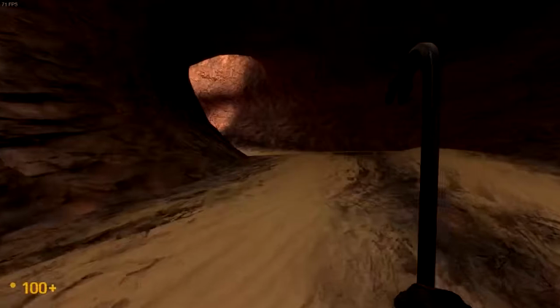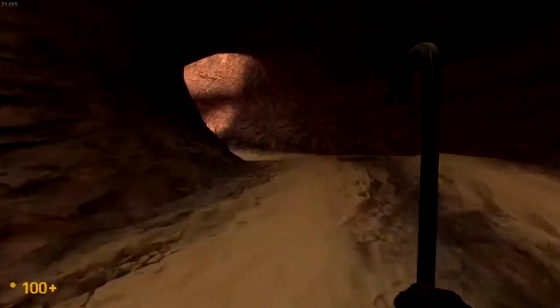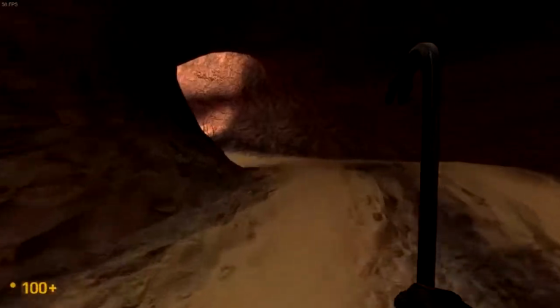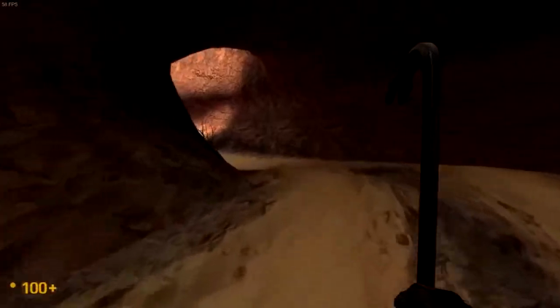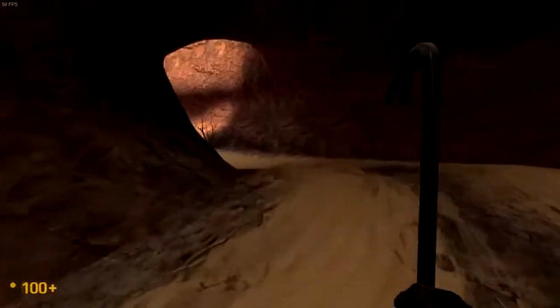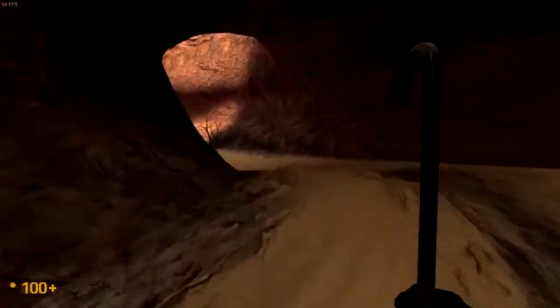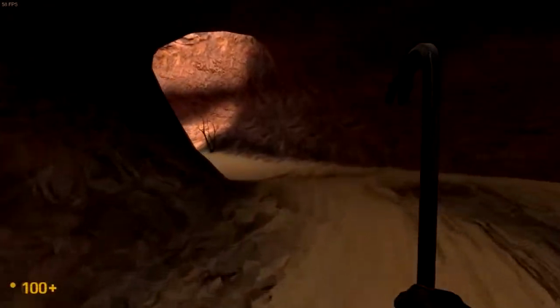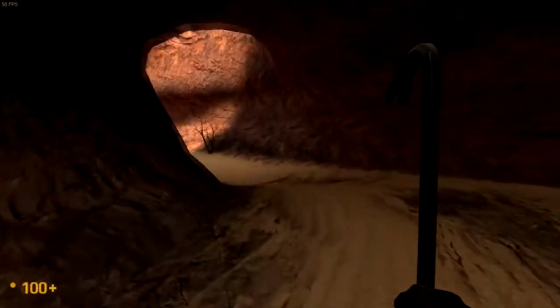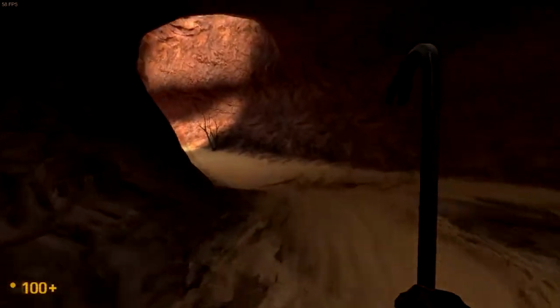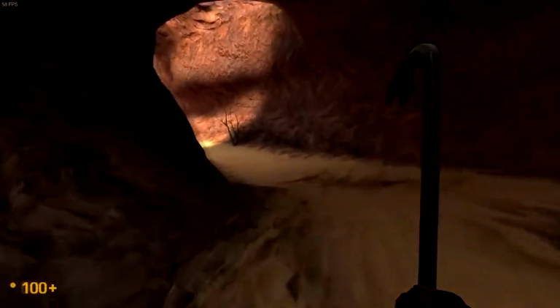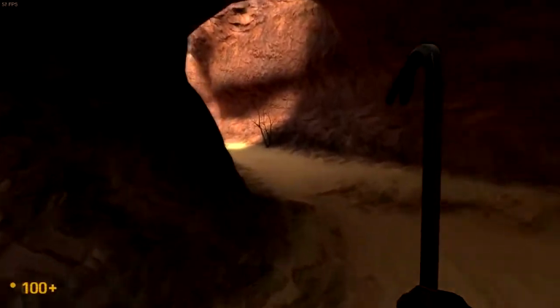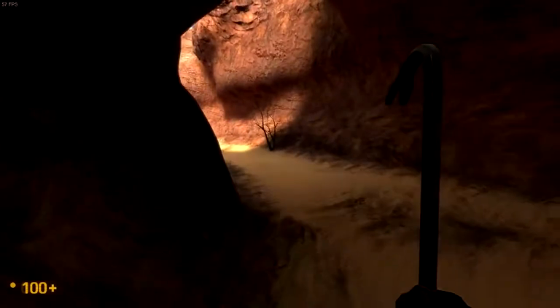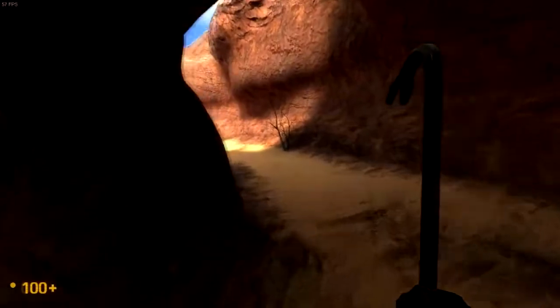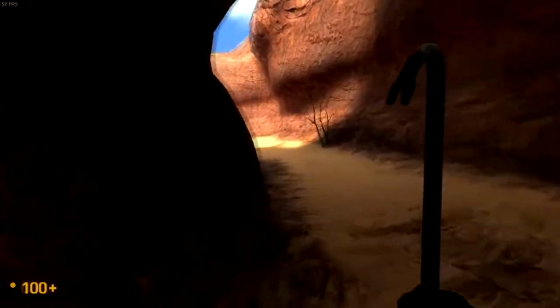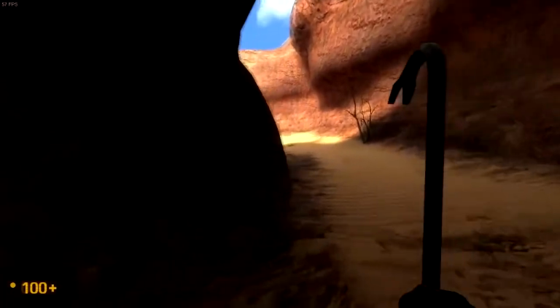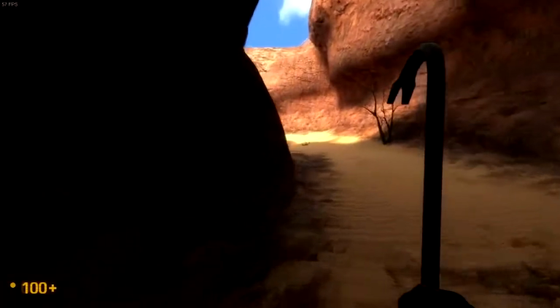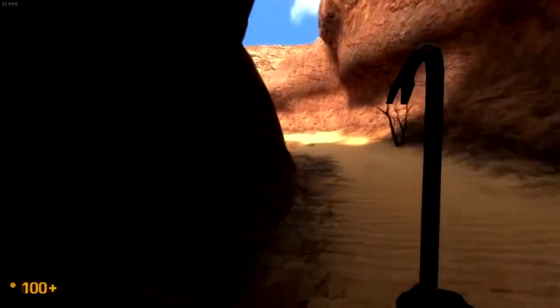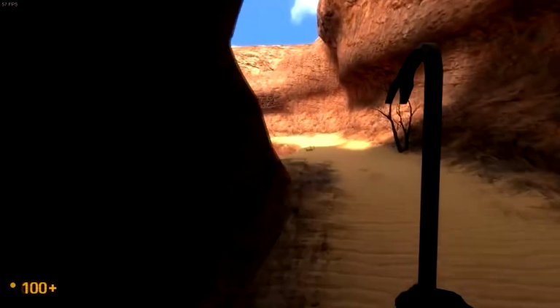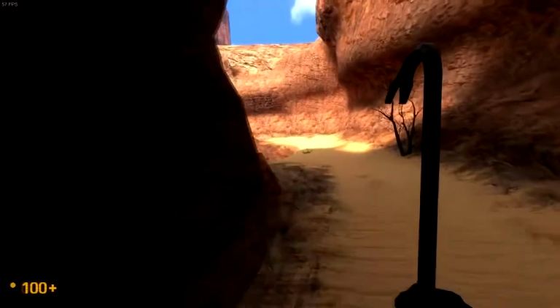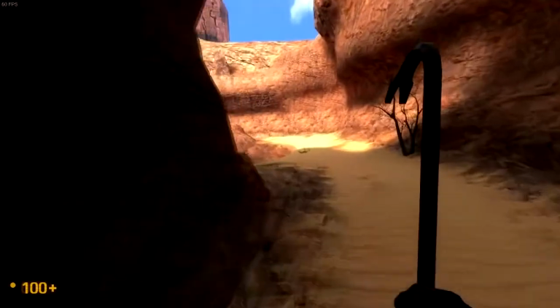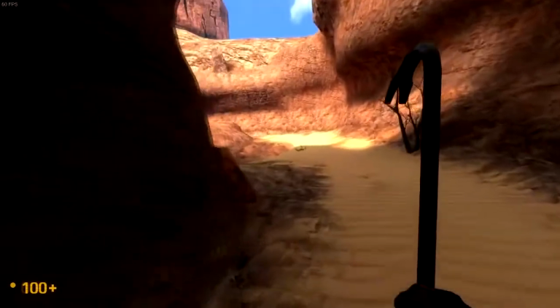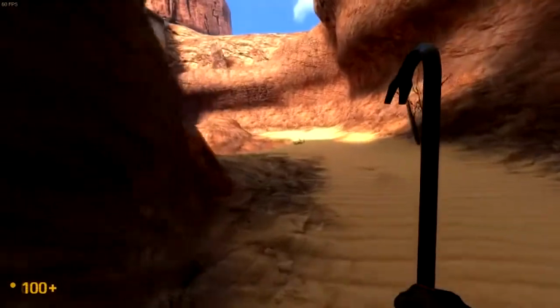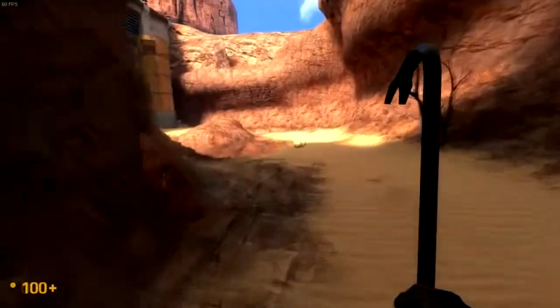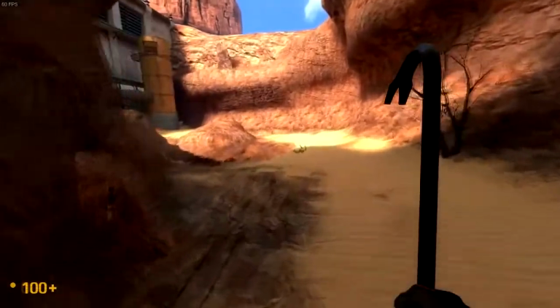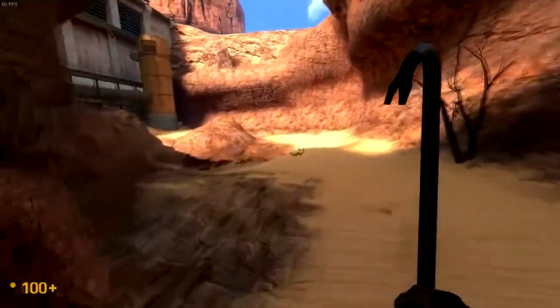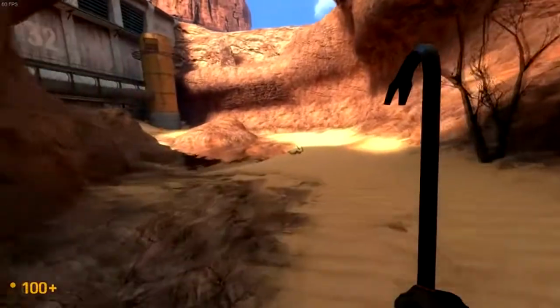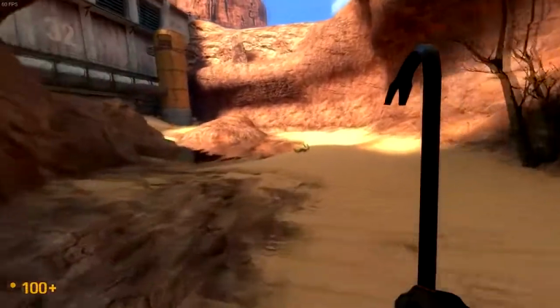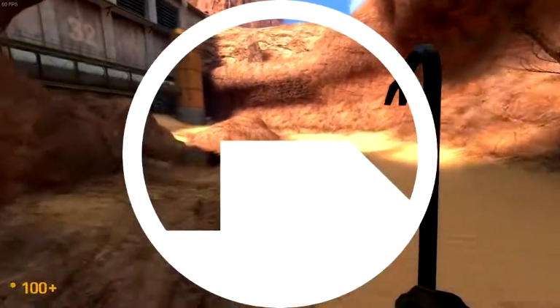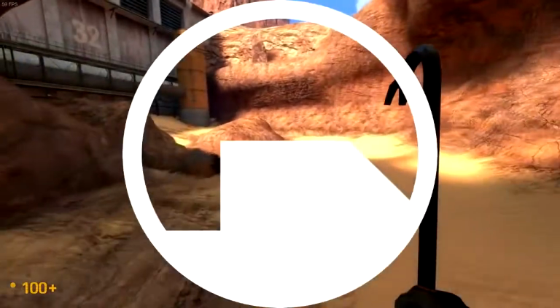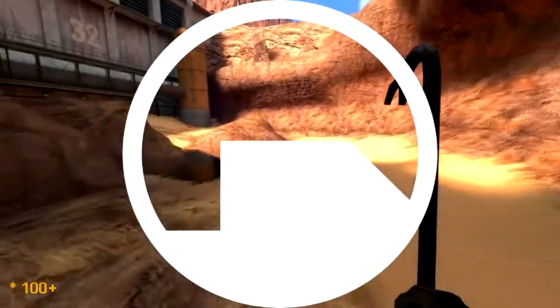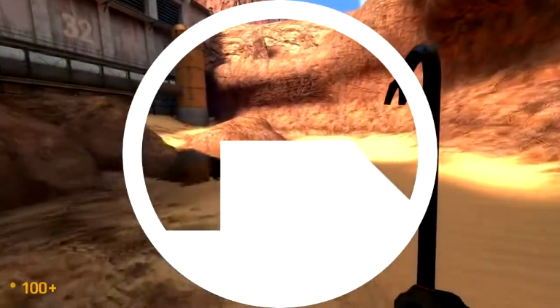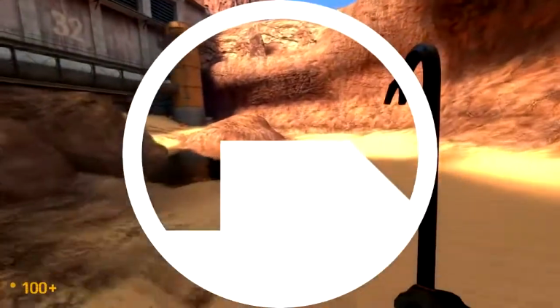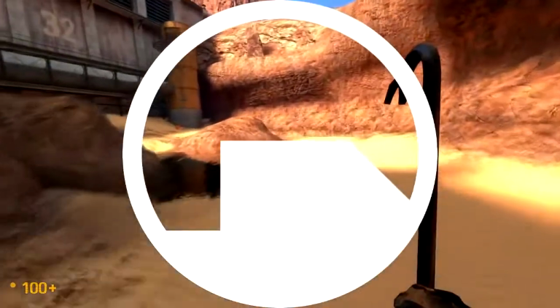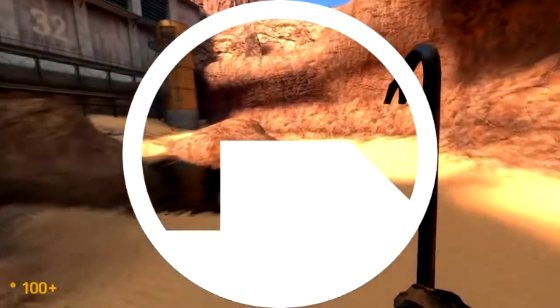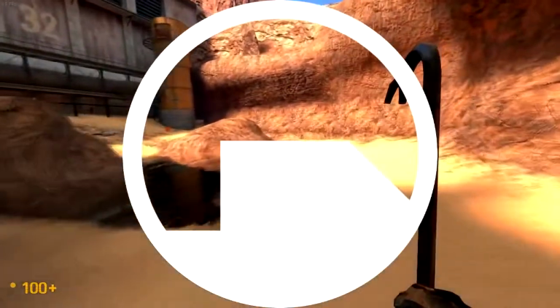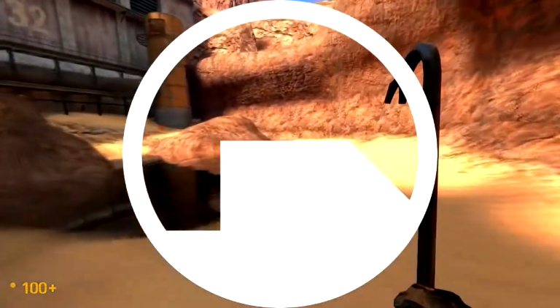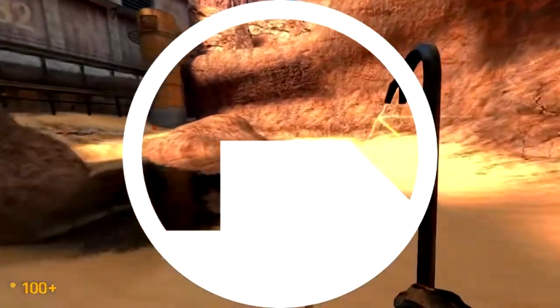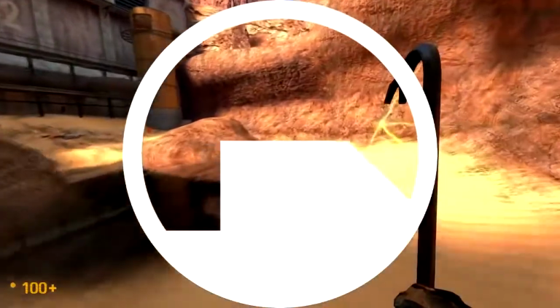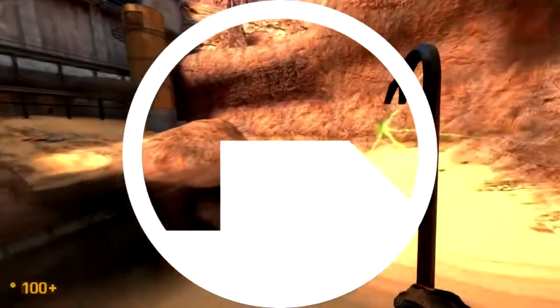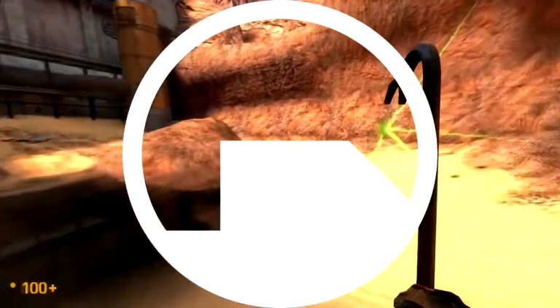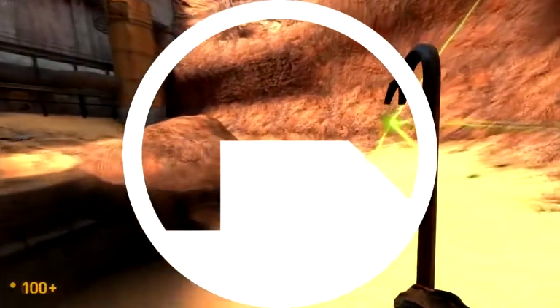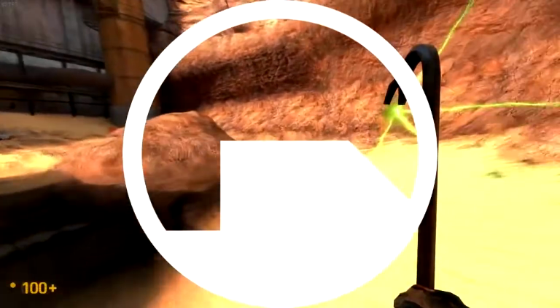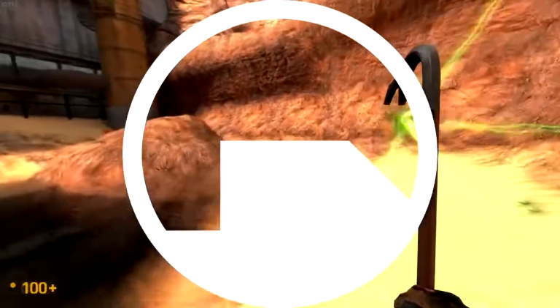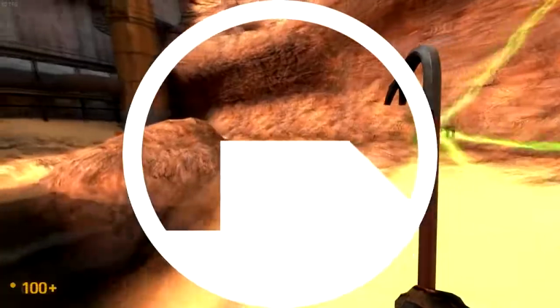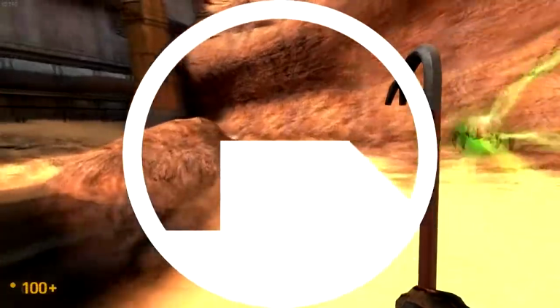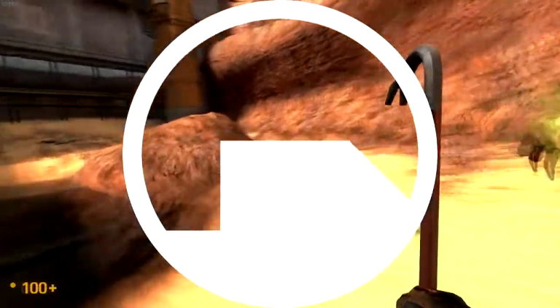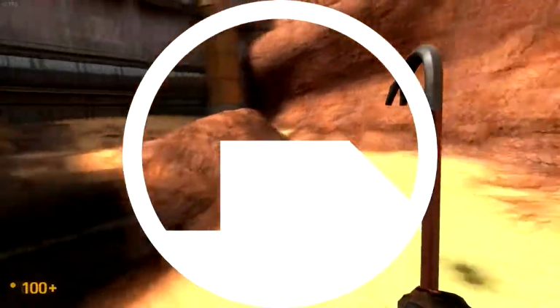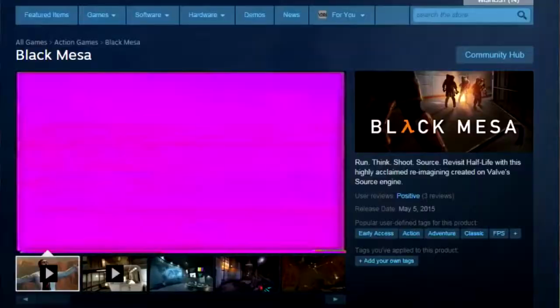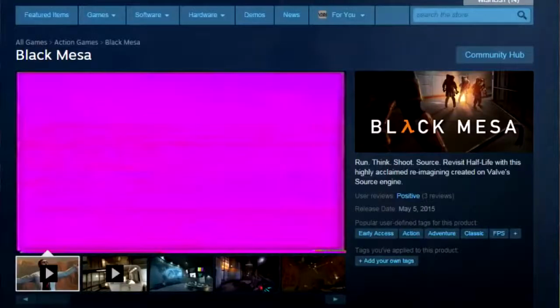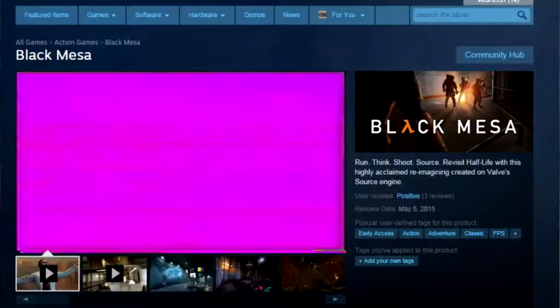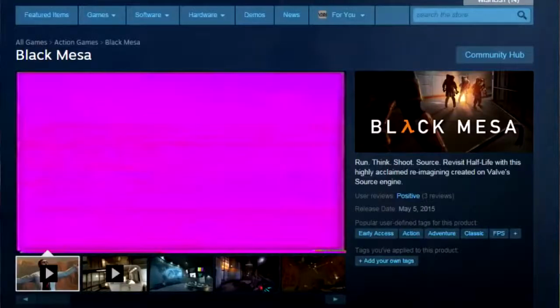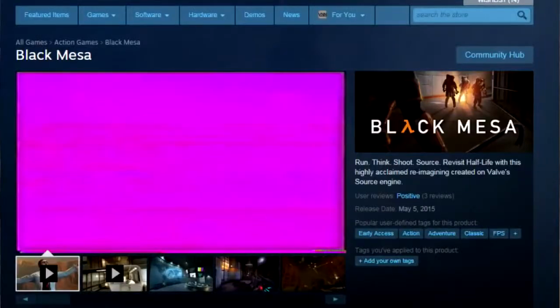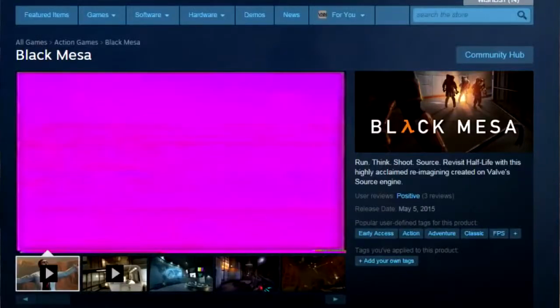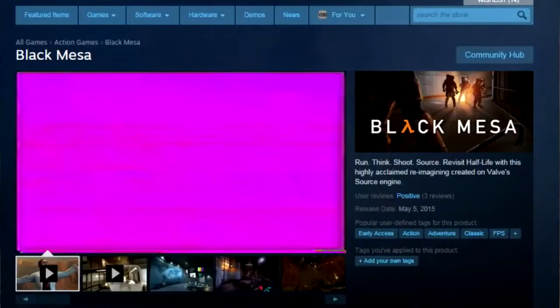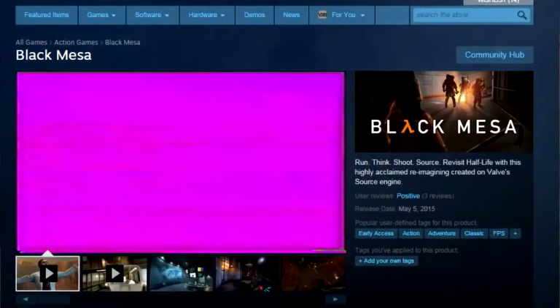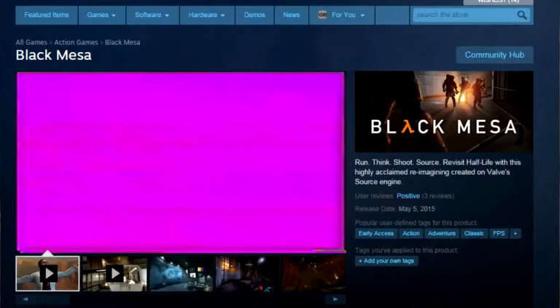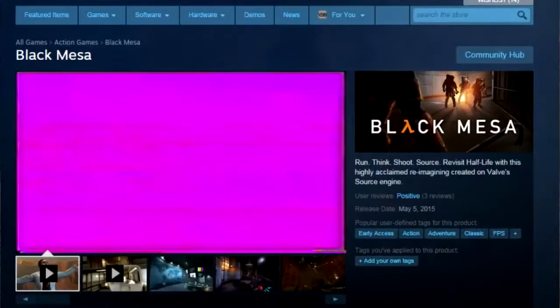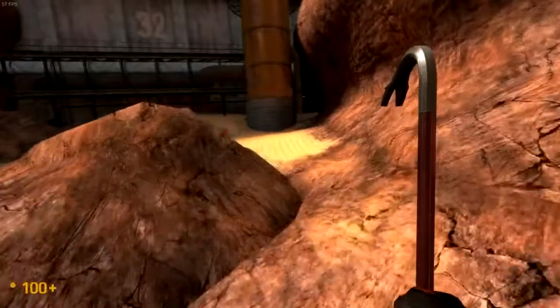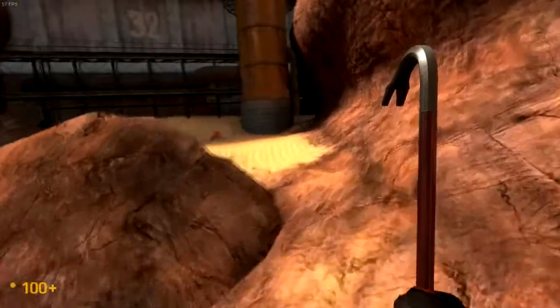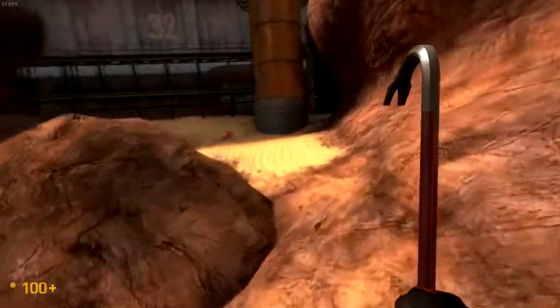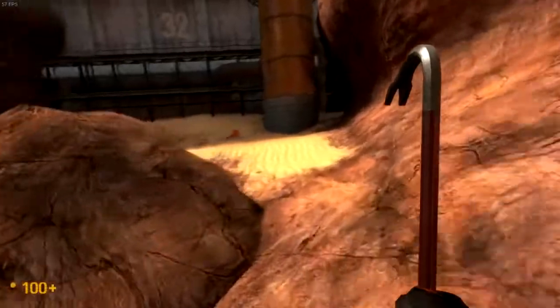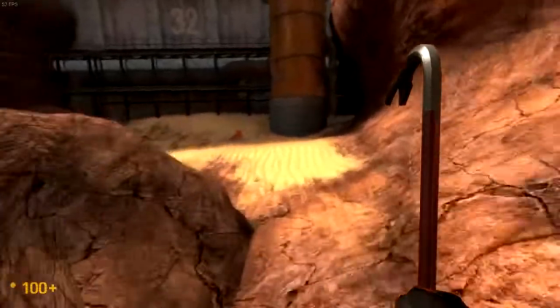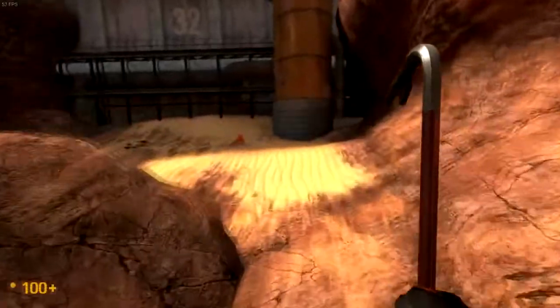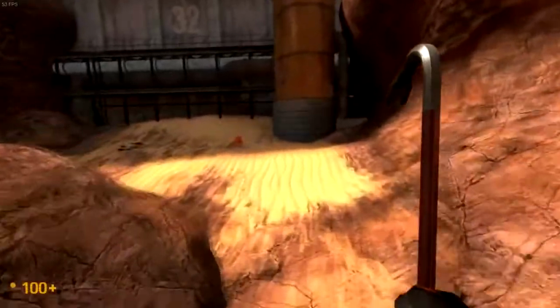Hey, what's happening, guys? It's Tyler from Valve News Network, and today I'm gonna be talking about how Black Mesa was just released on Steam, albeit in early access.